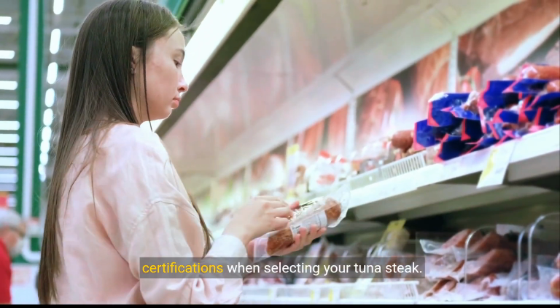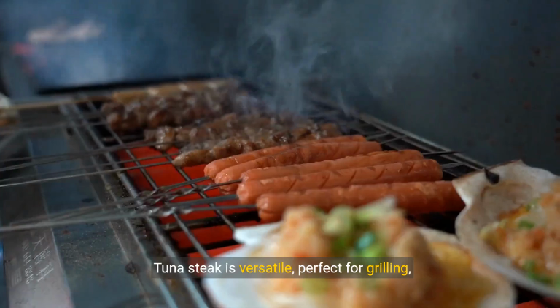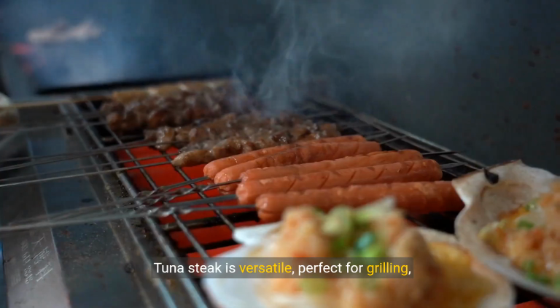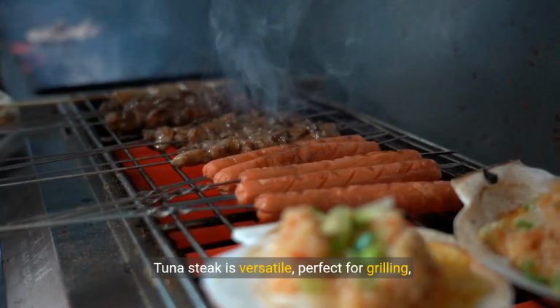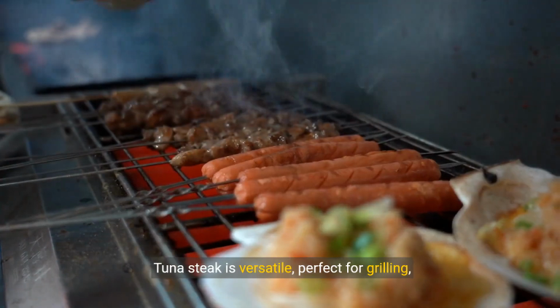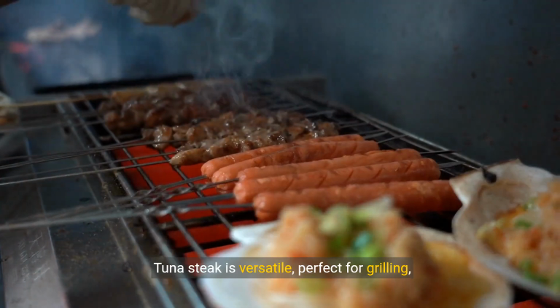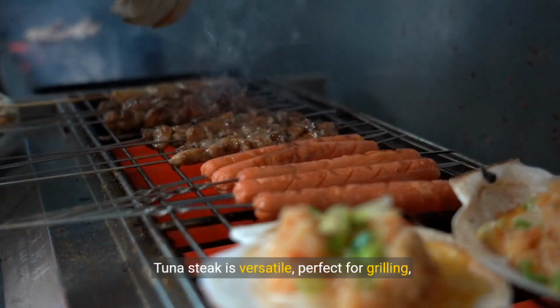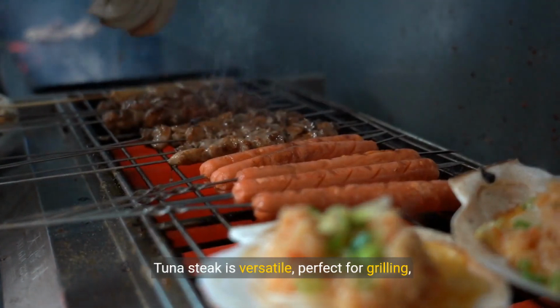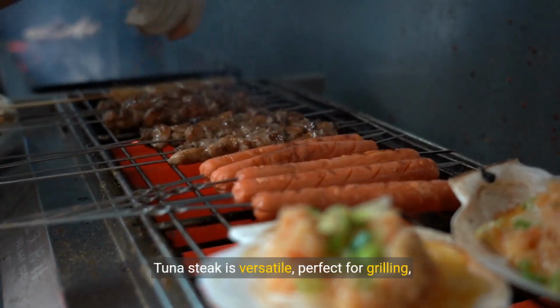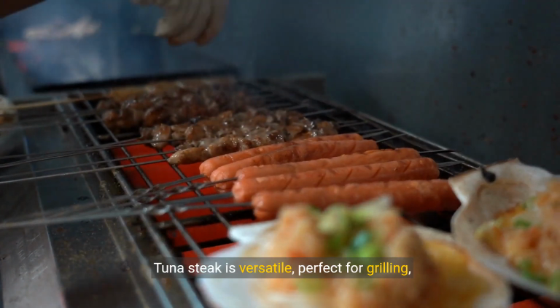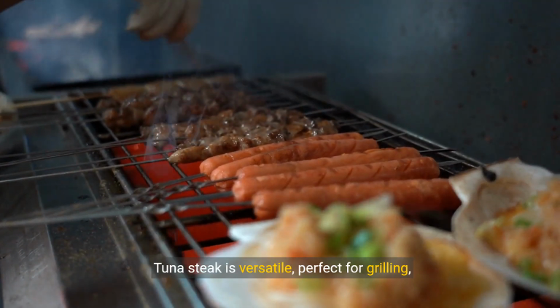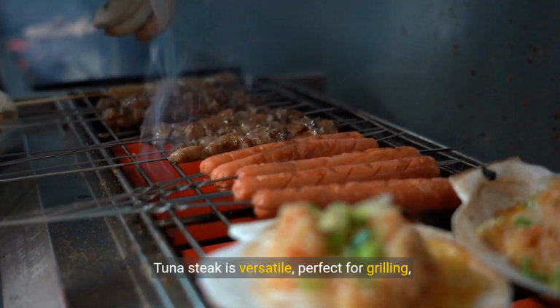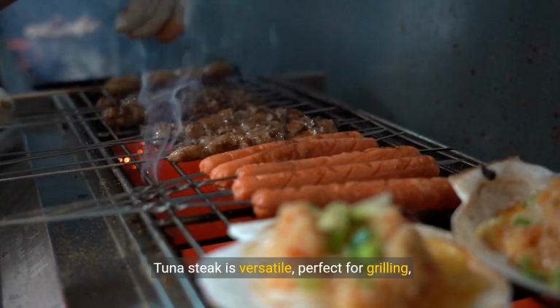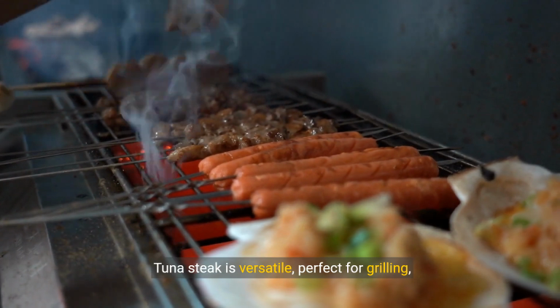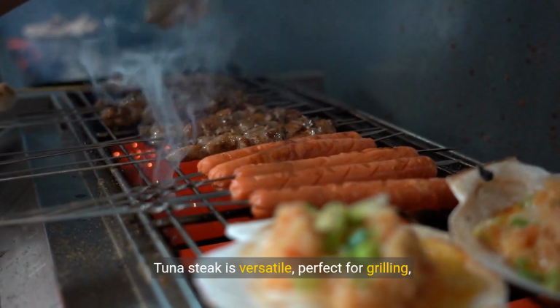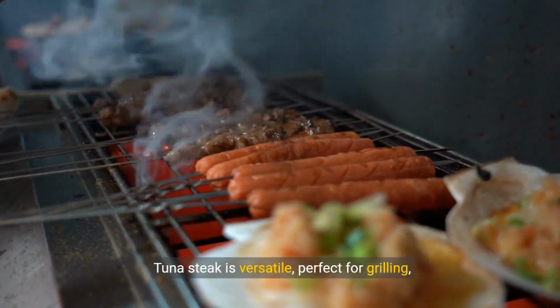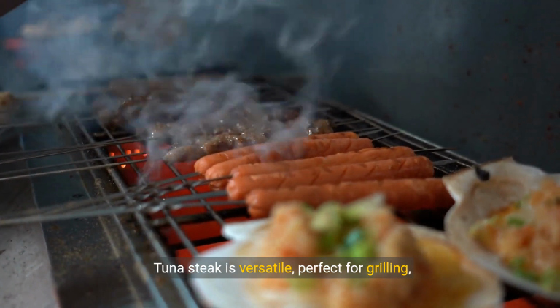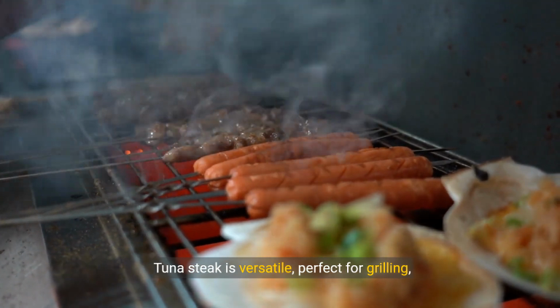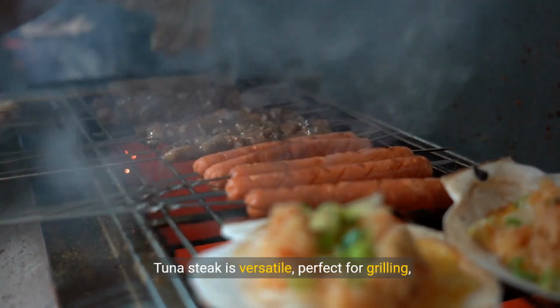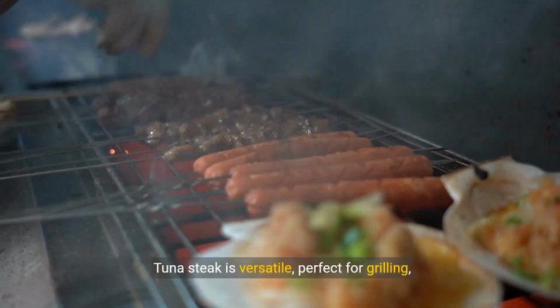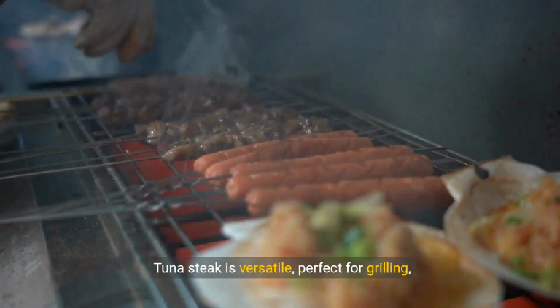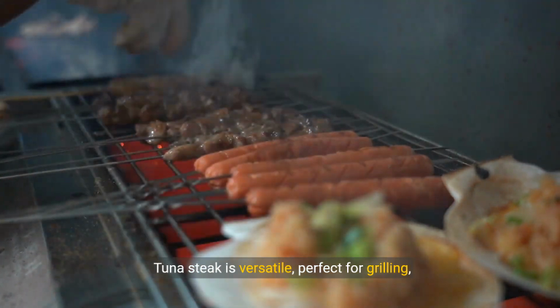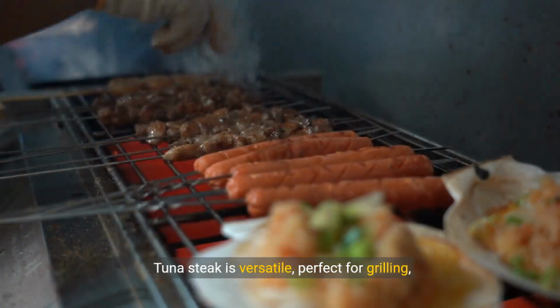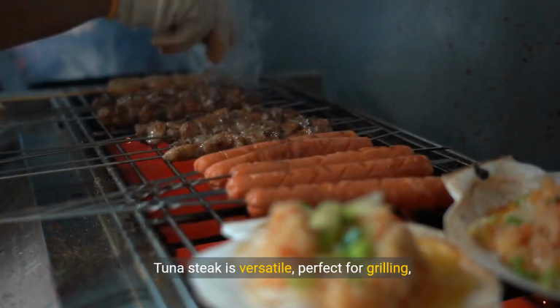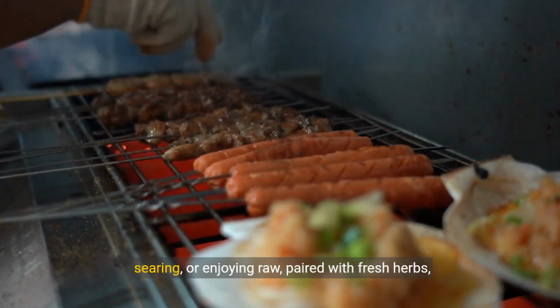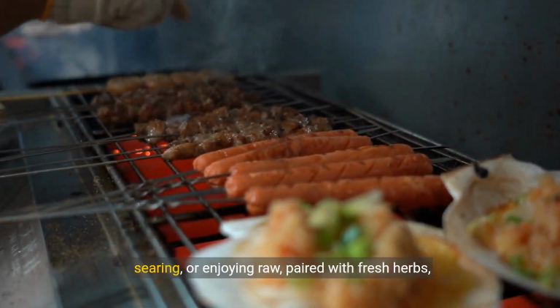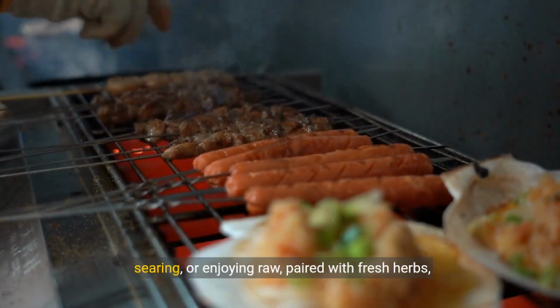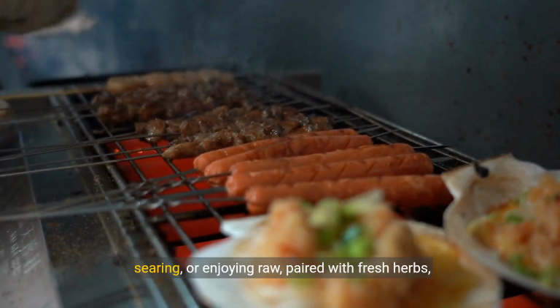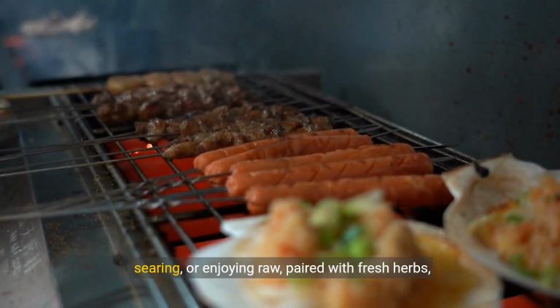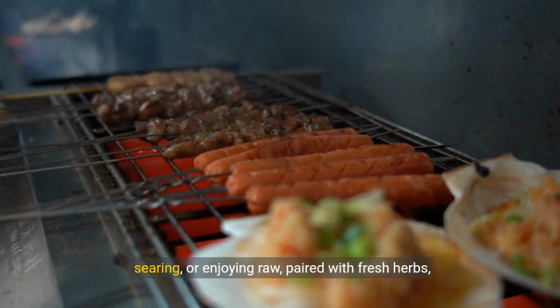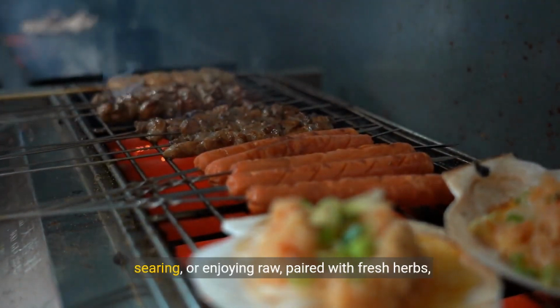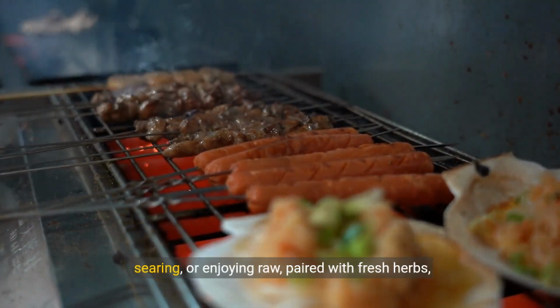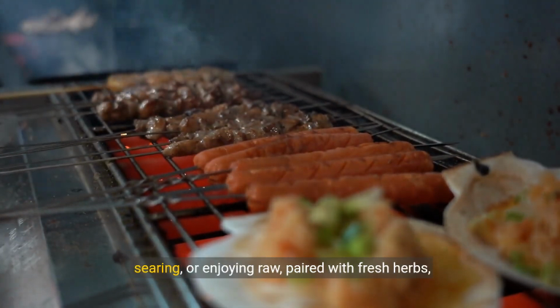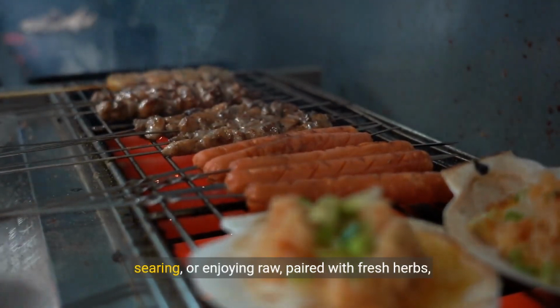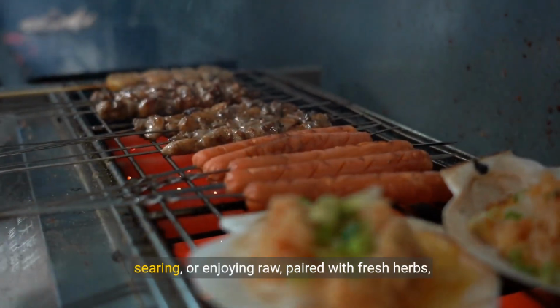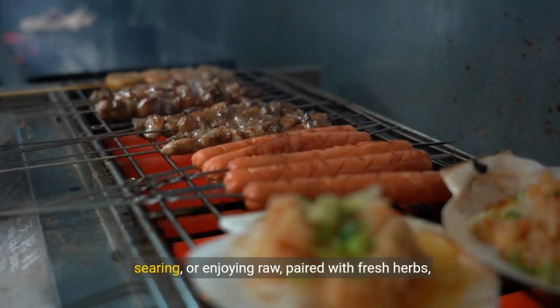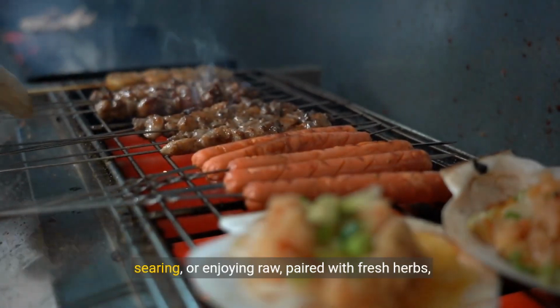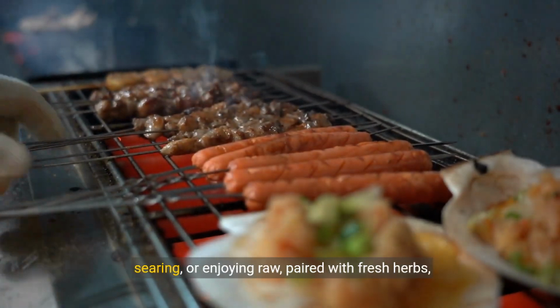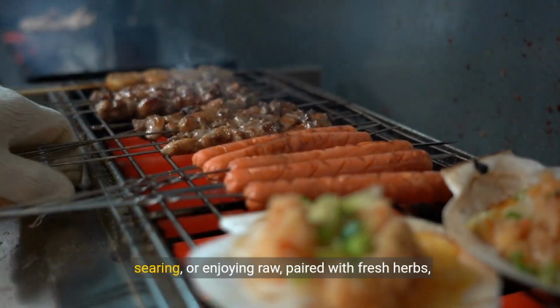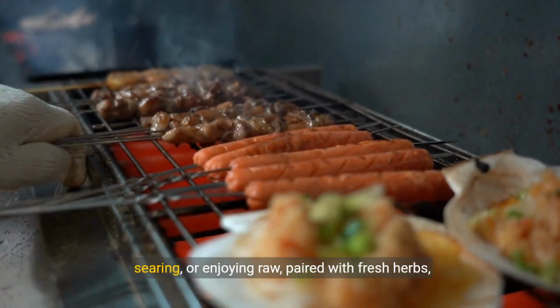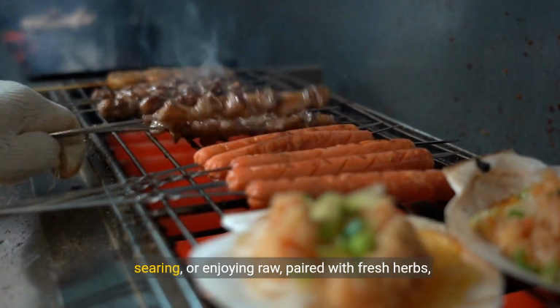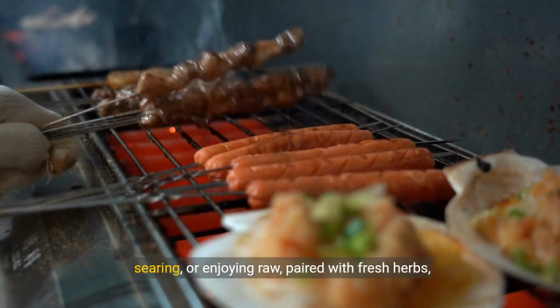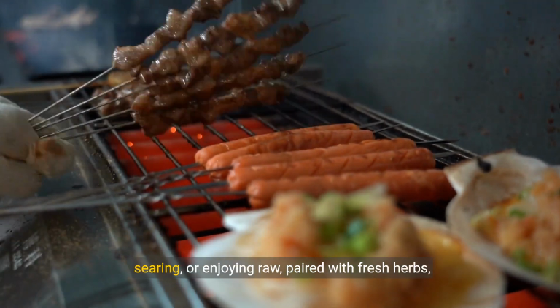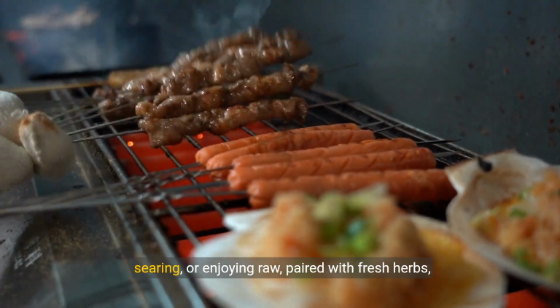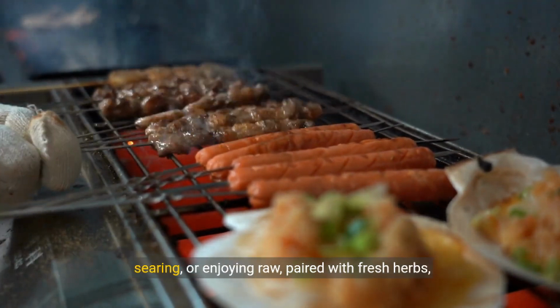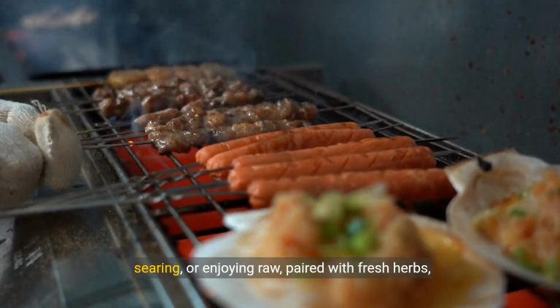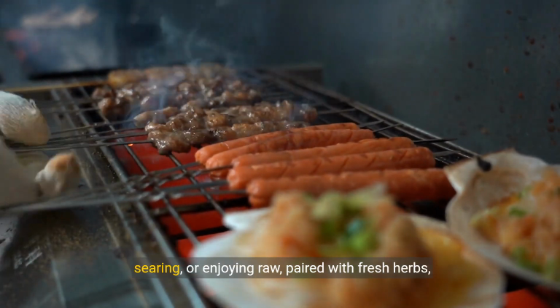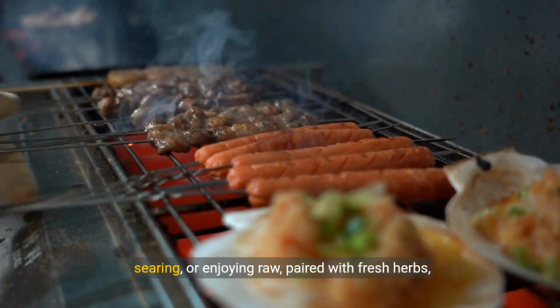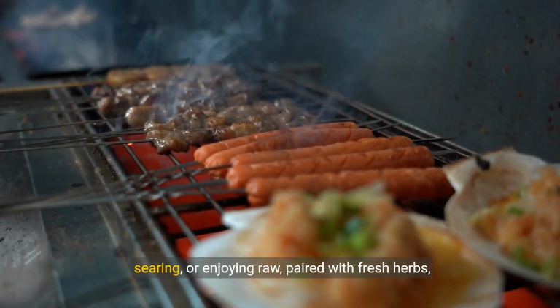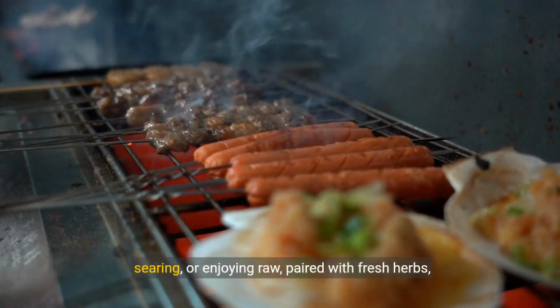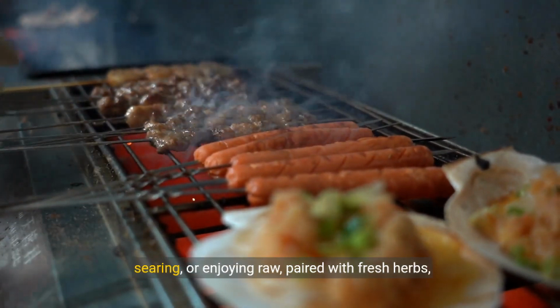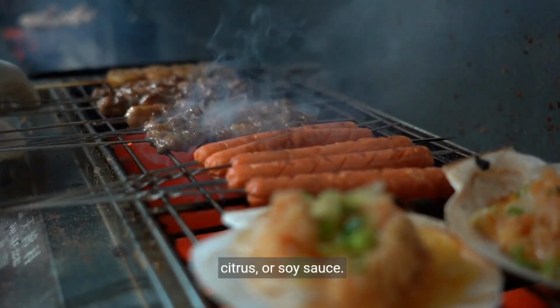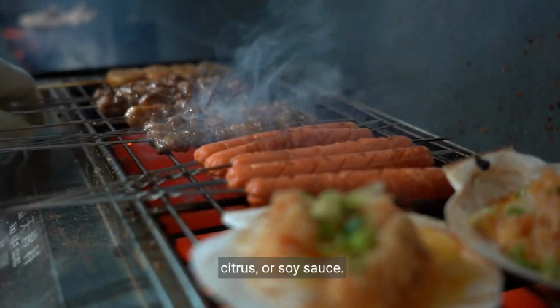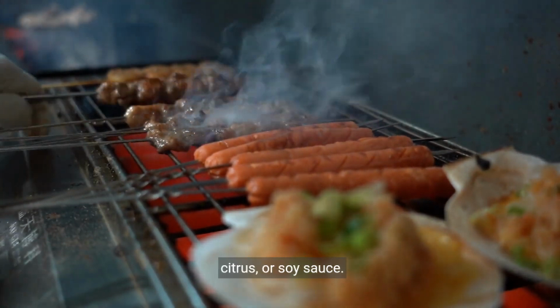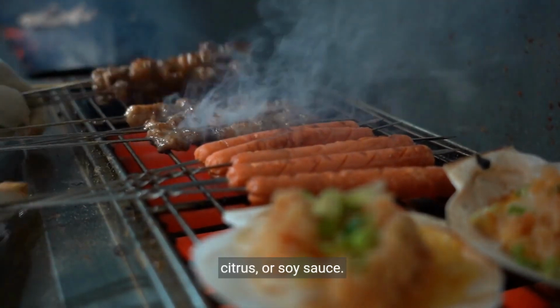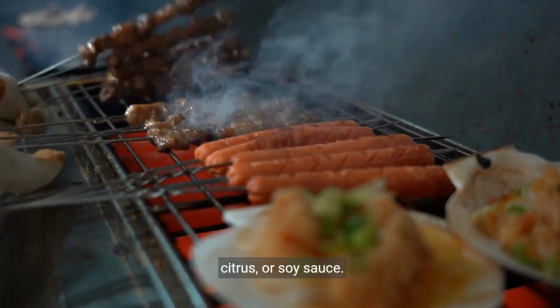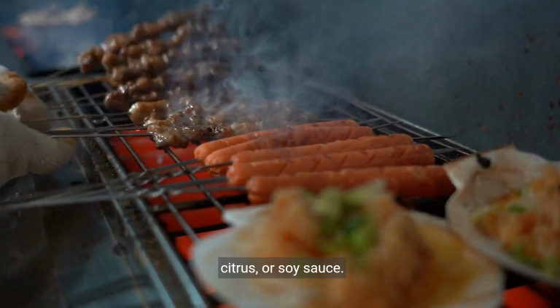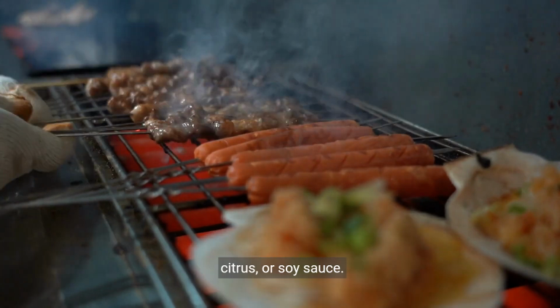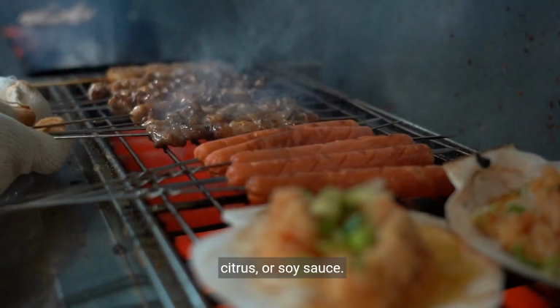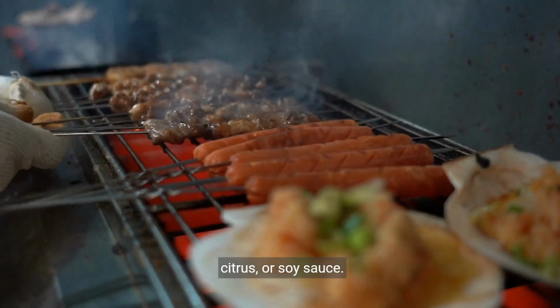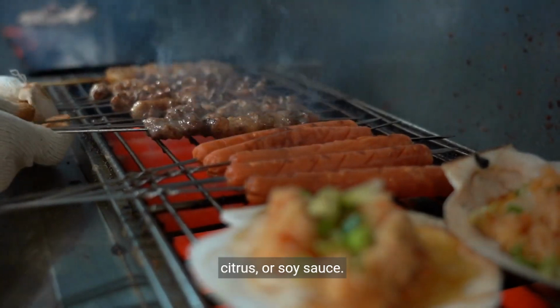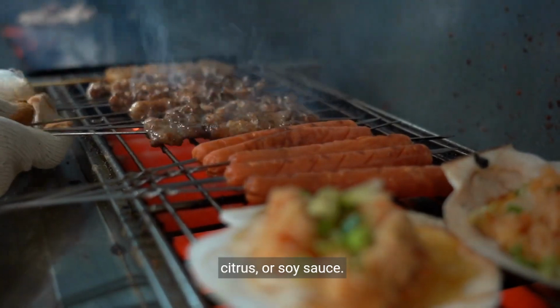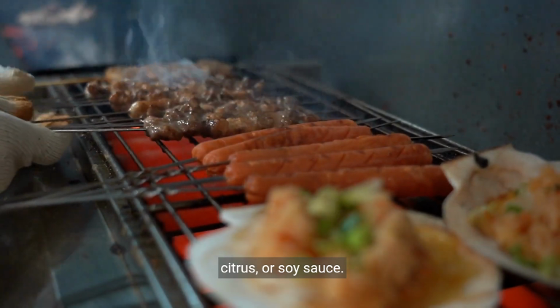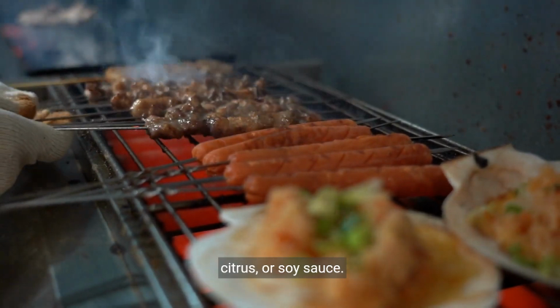Tuna steak is versatile, perfect for grilling, searing, or enjoying raw, paired with fresh herbs, citrus, or soy sauce.